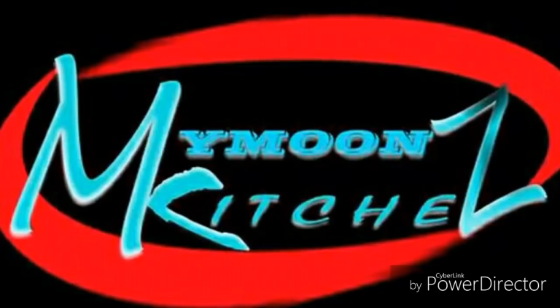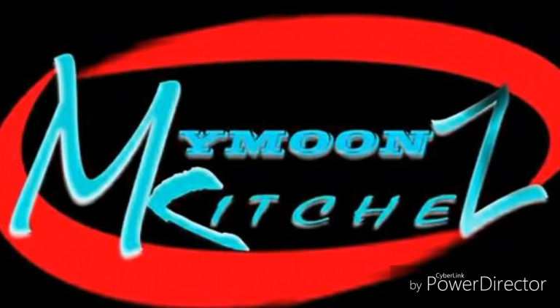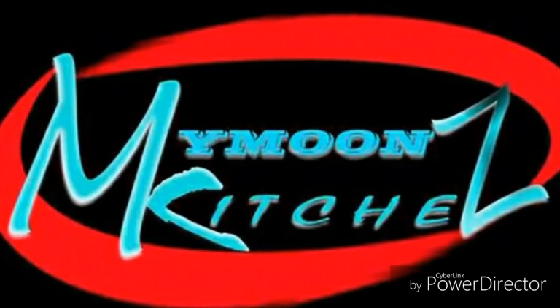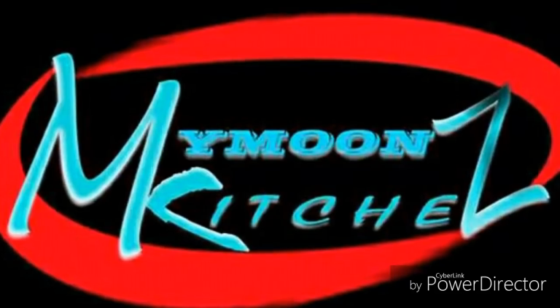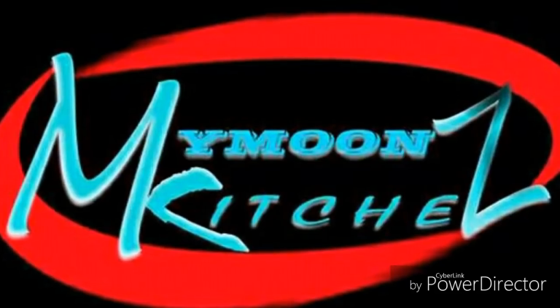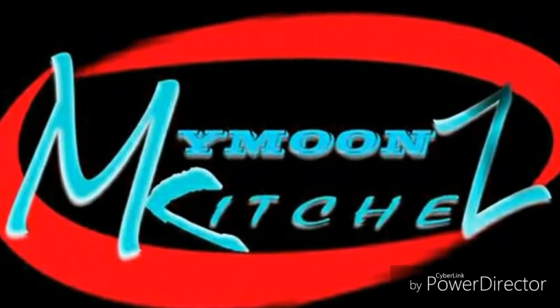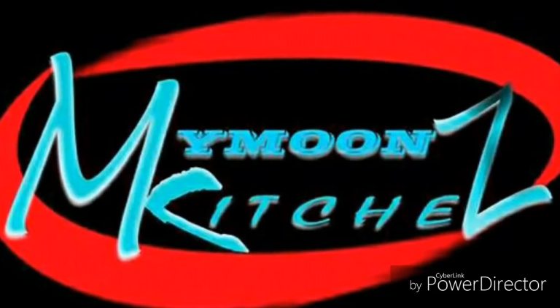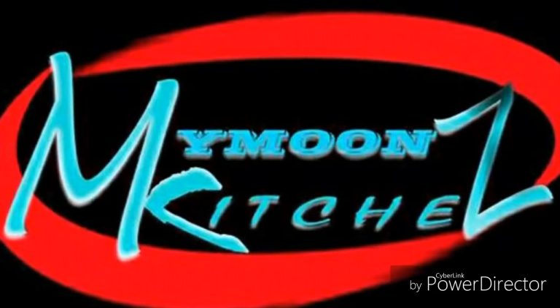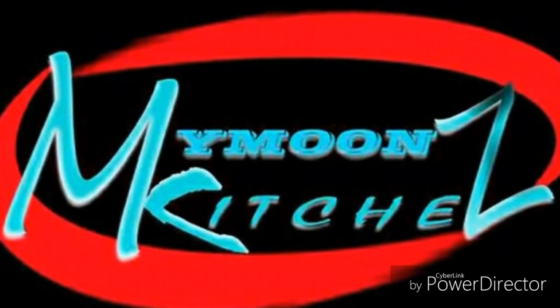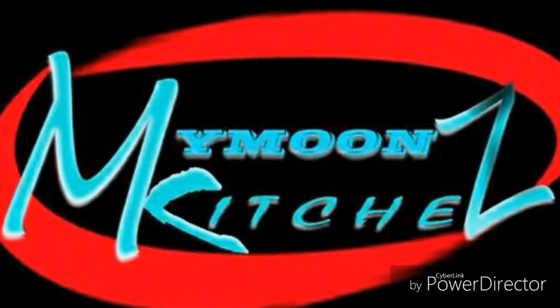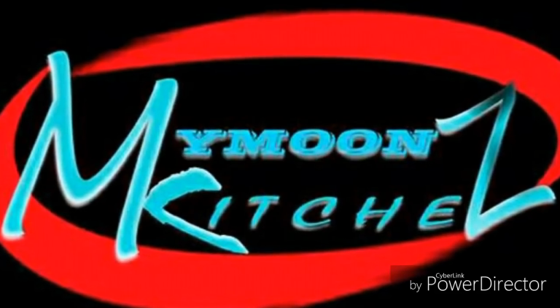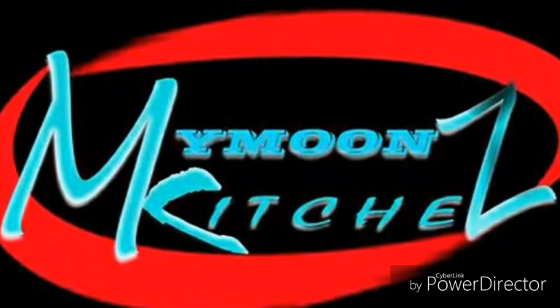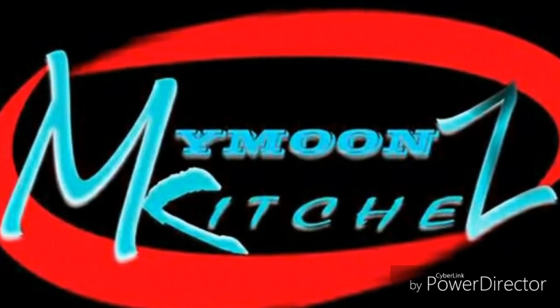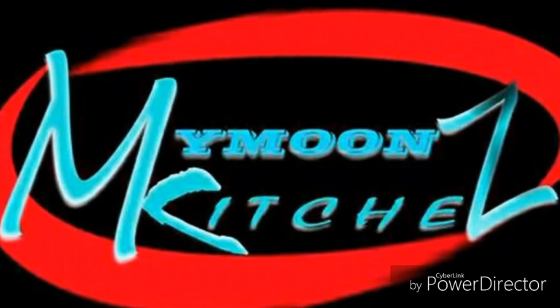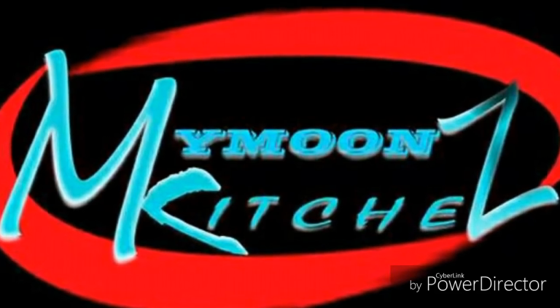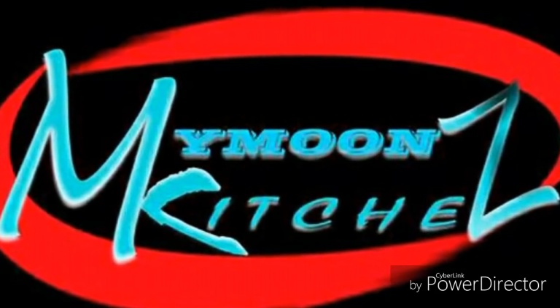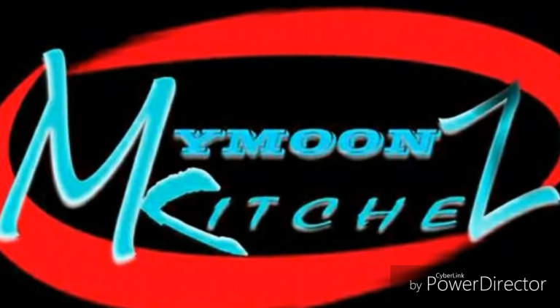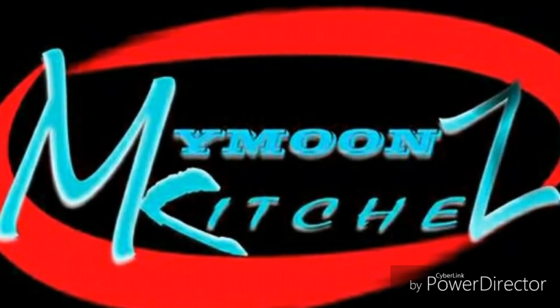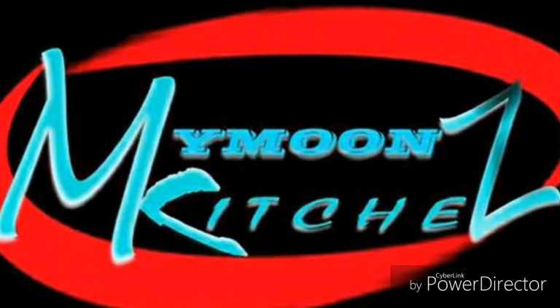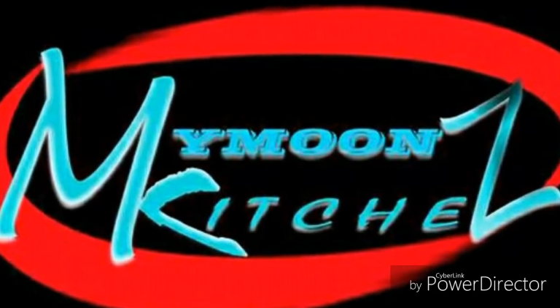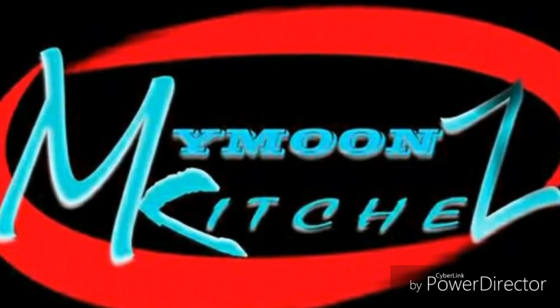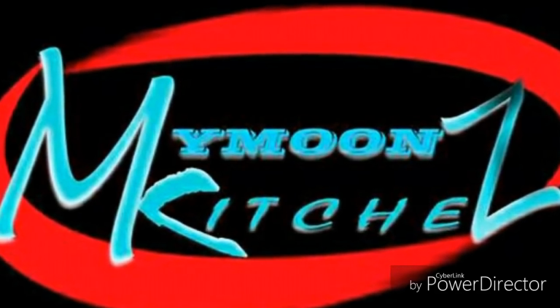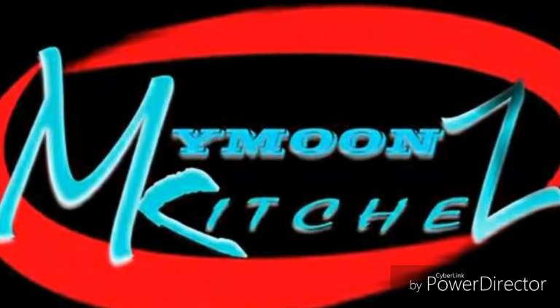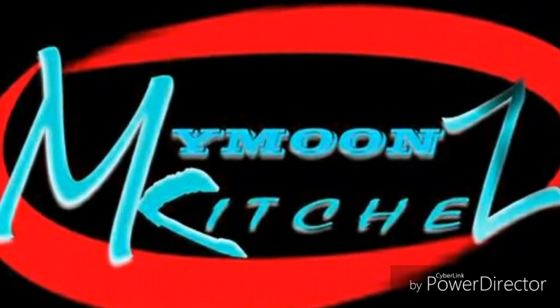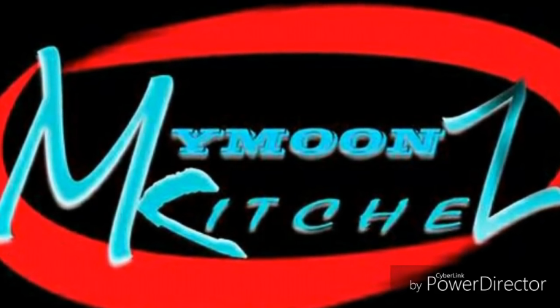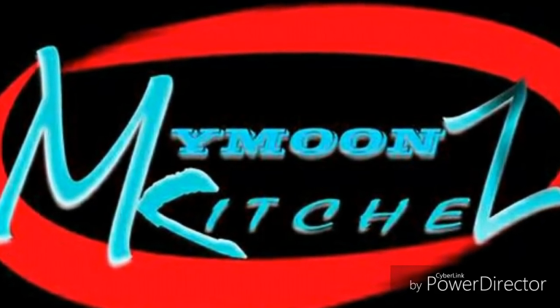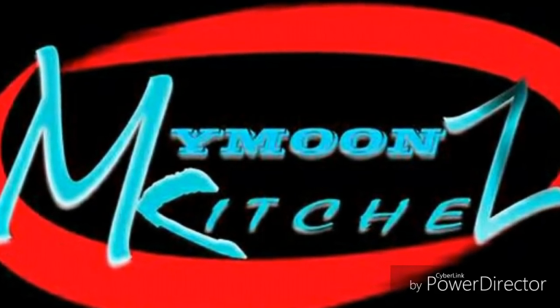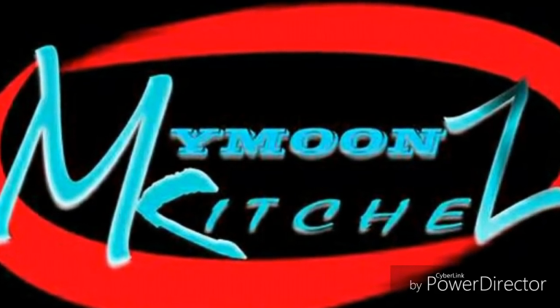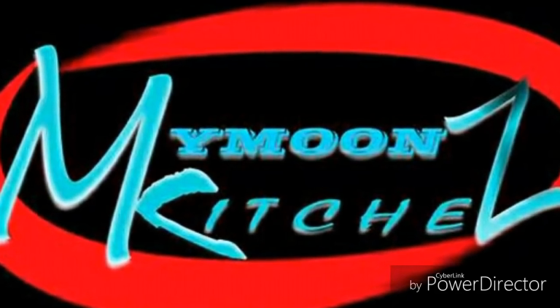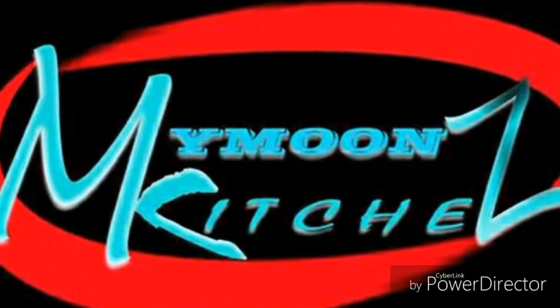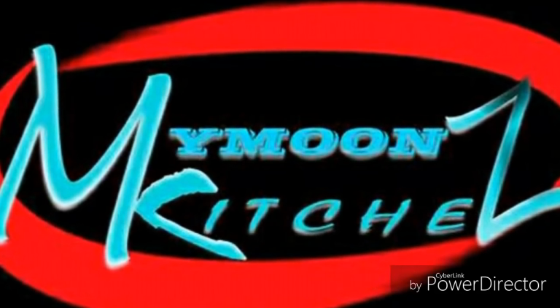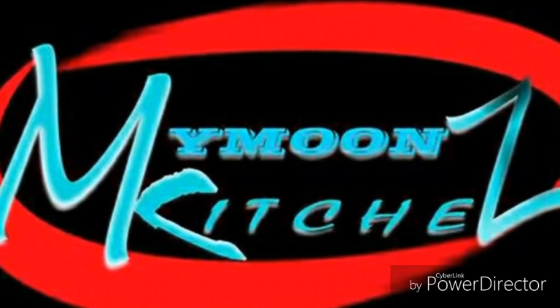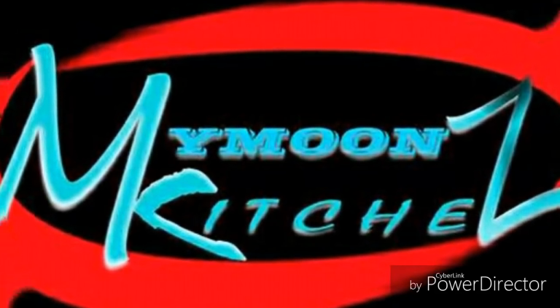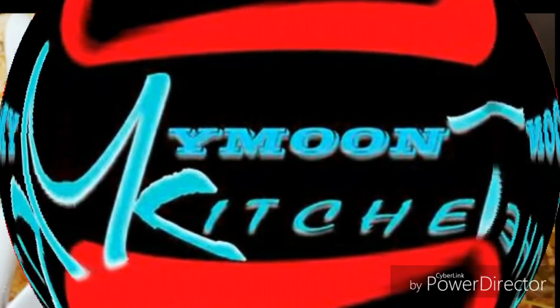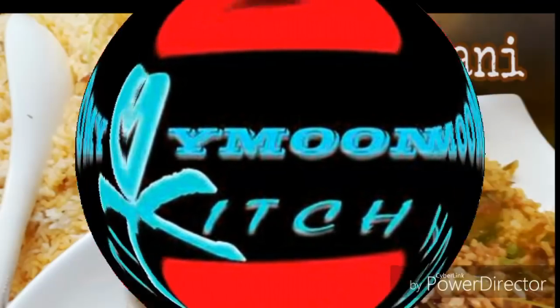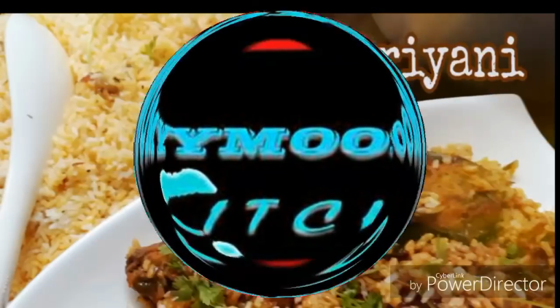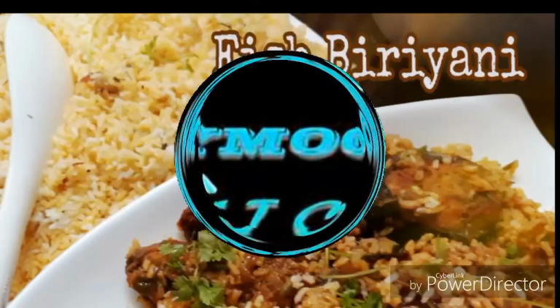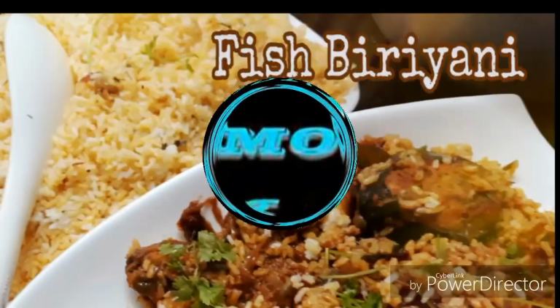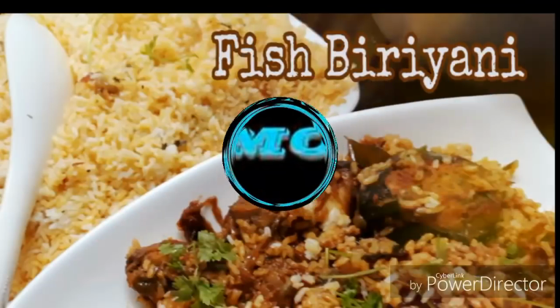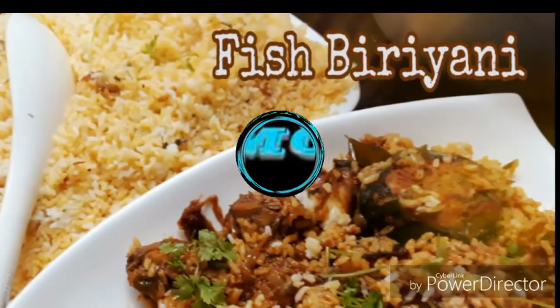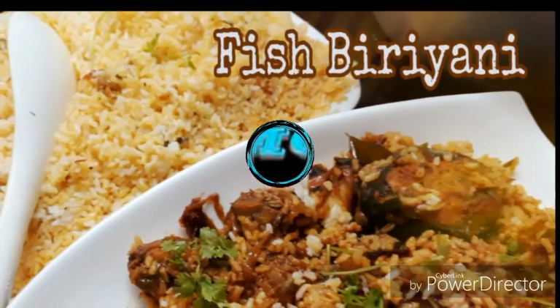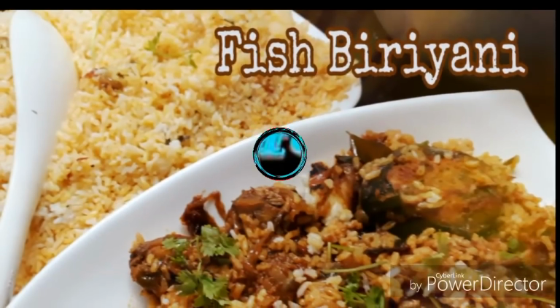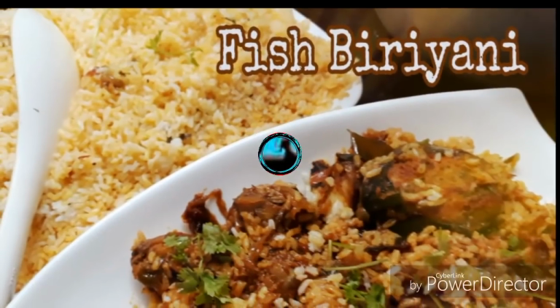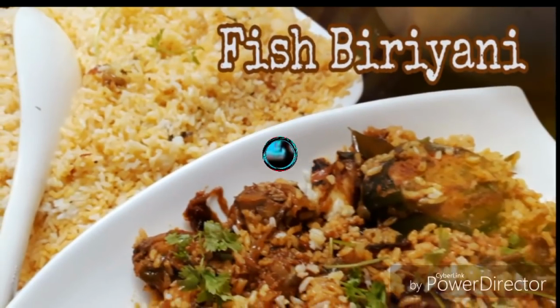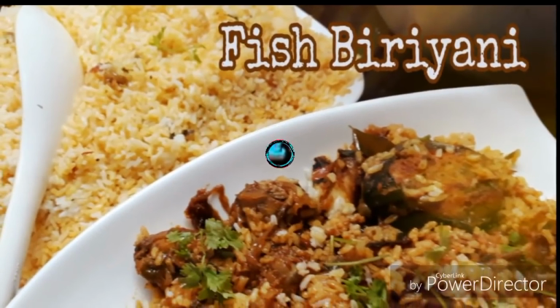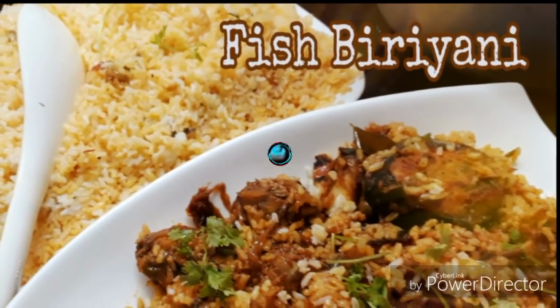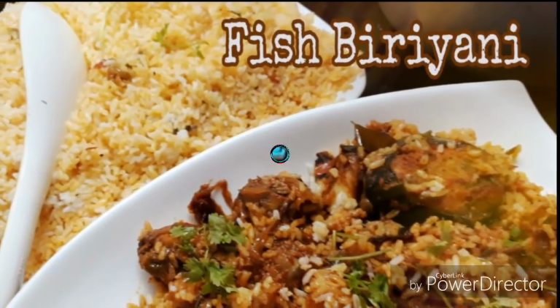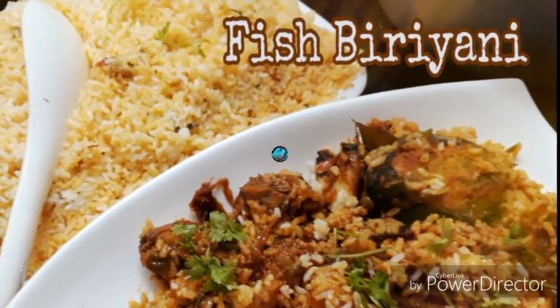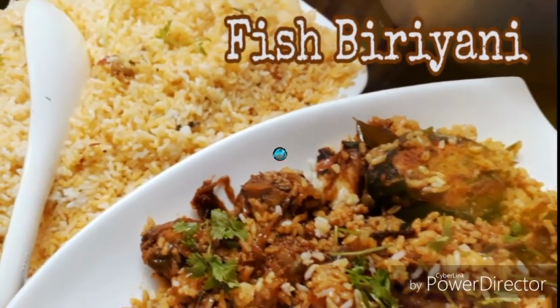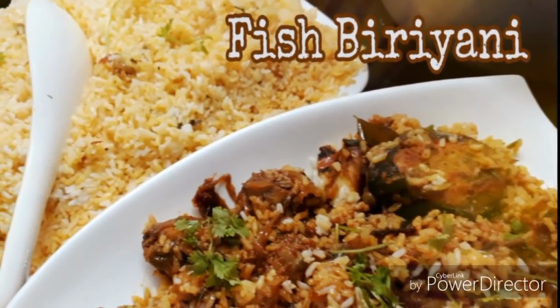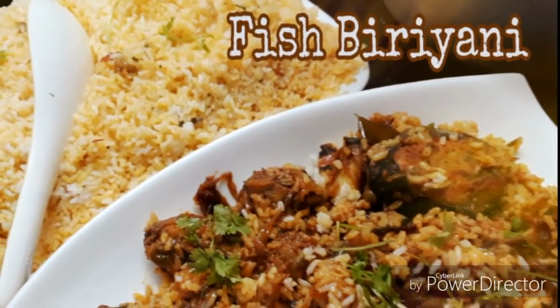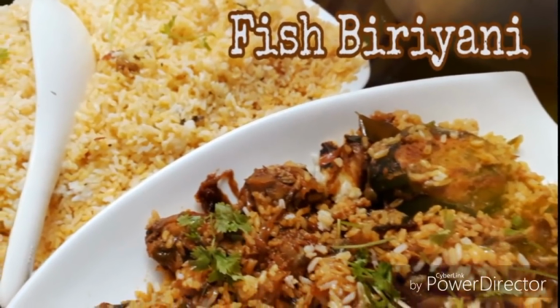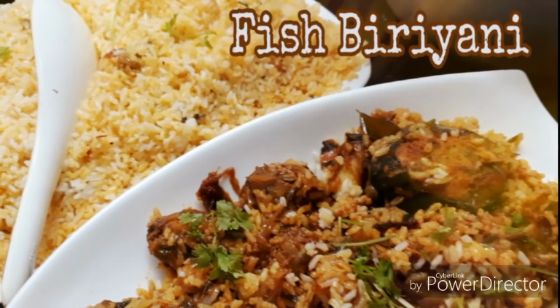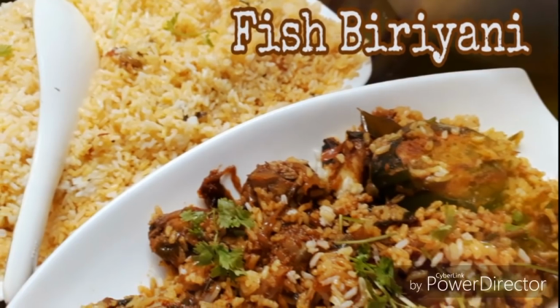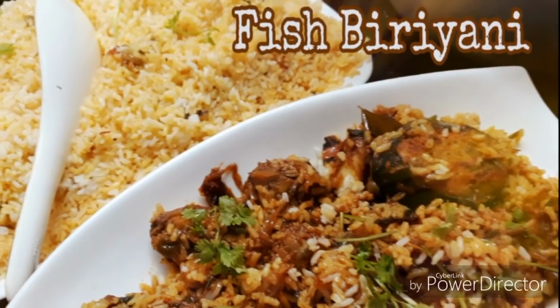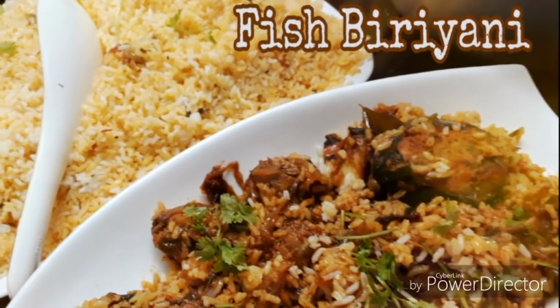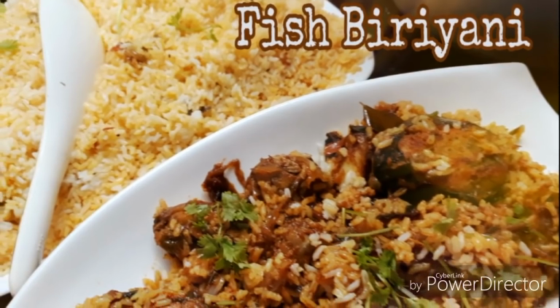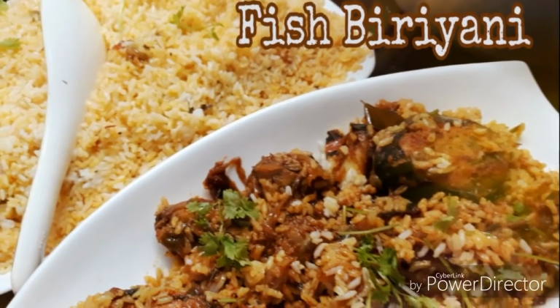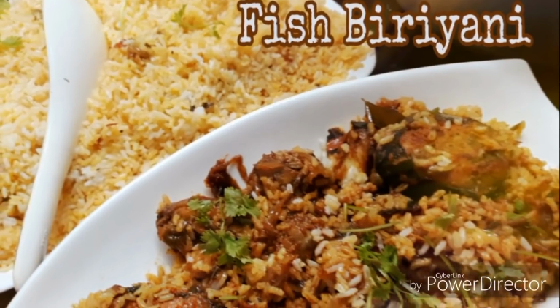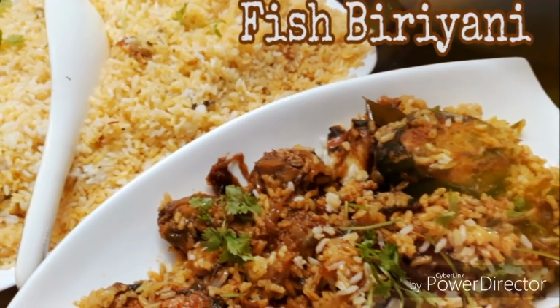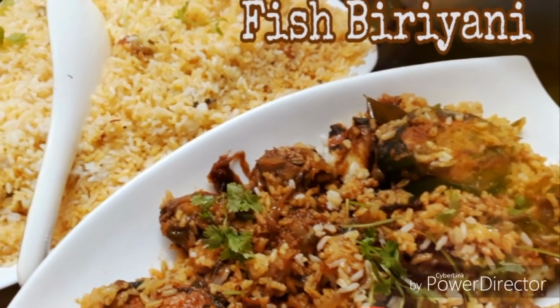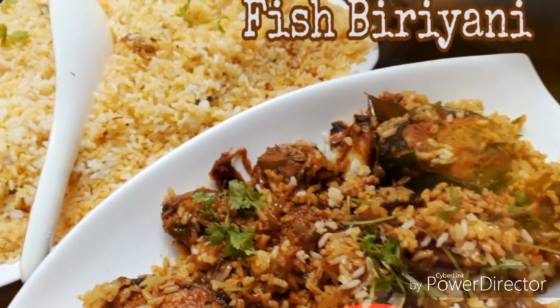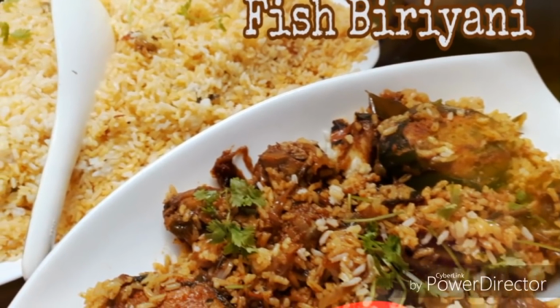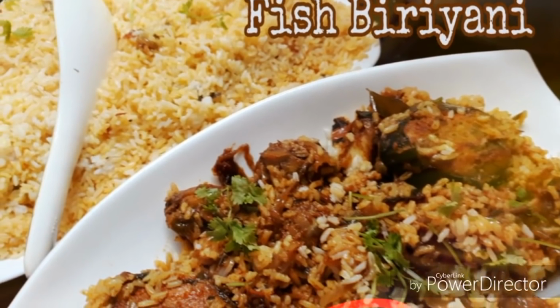As-salamu alaykum, hi all, welcome back to Maimon's Kitchen. I'm going to show you fish biryani here.